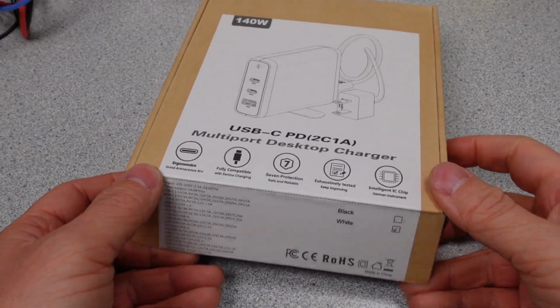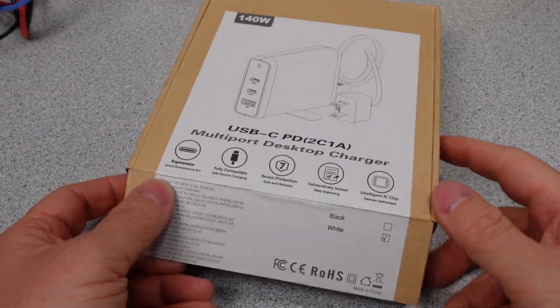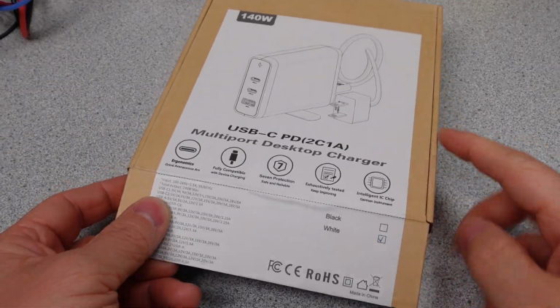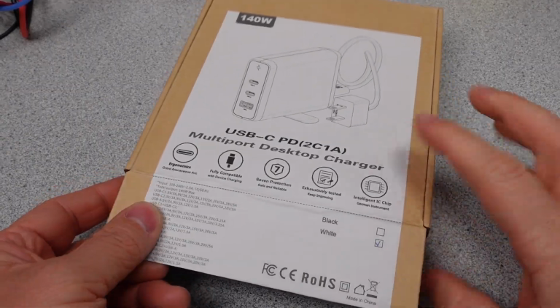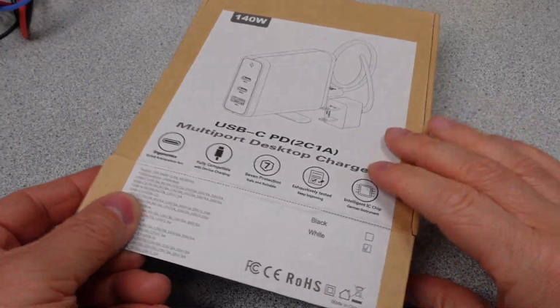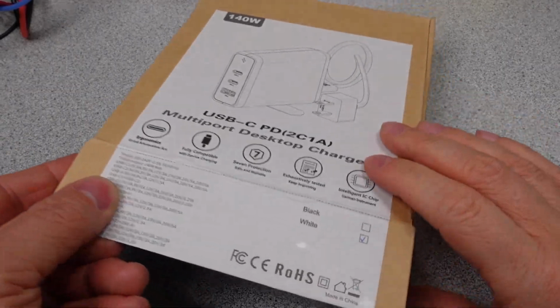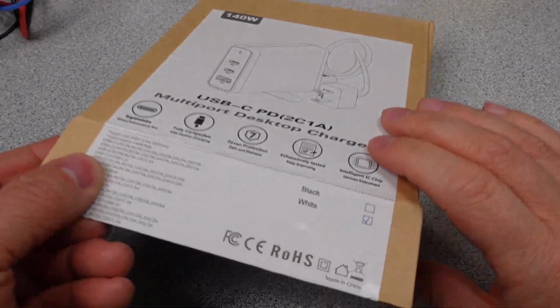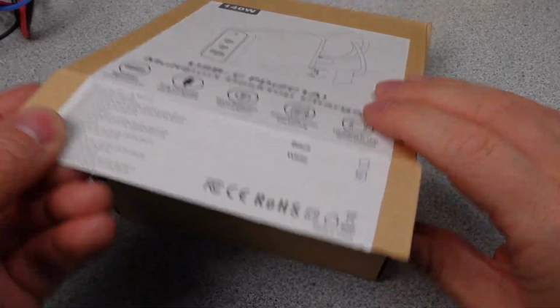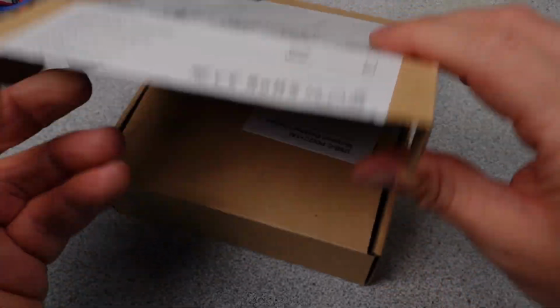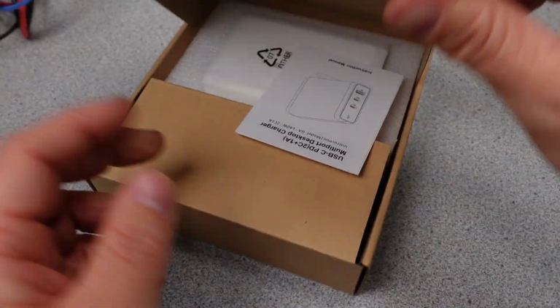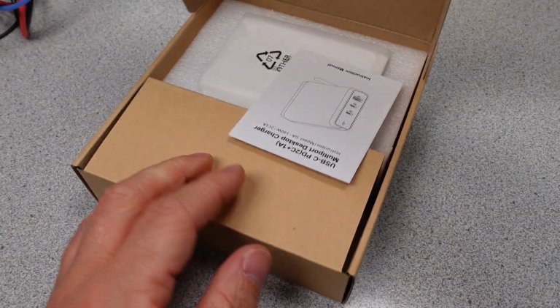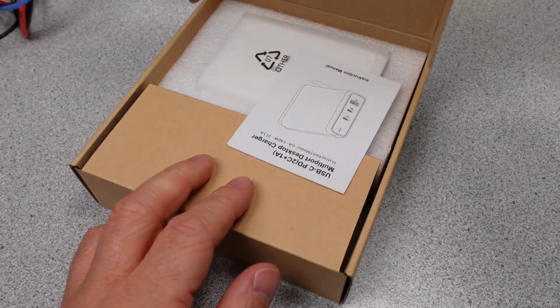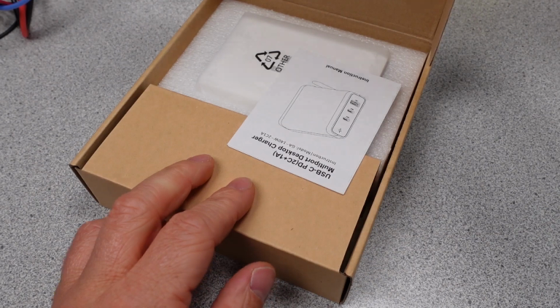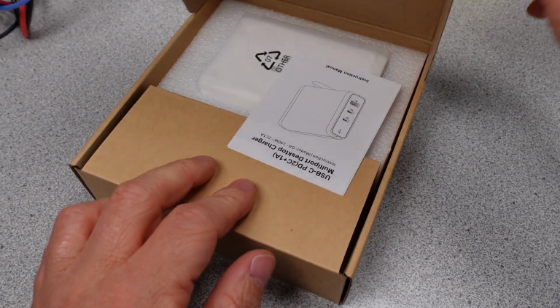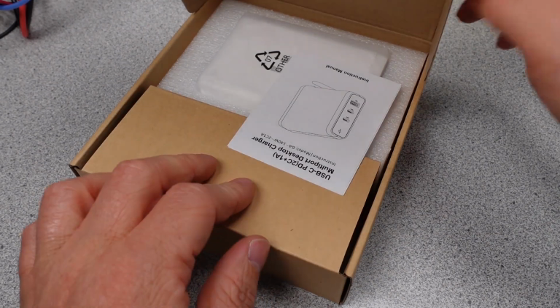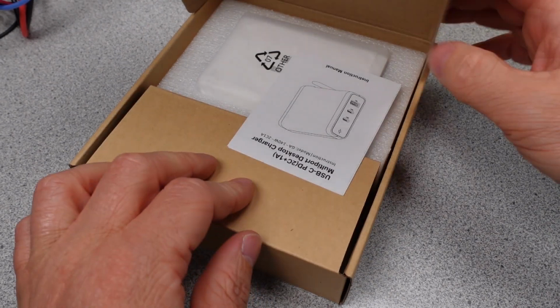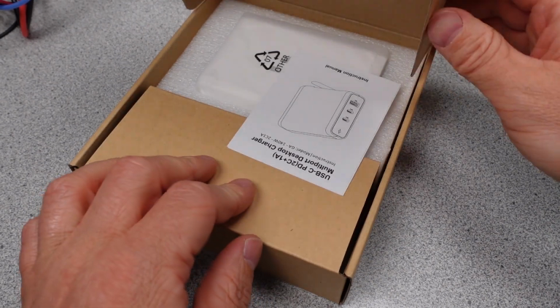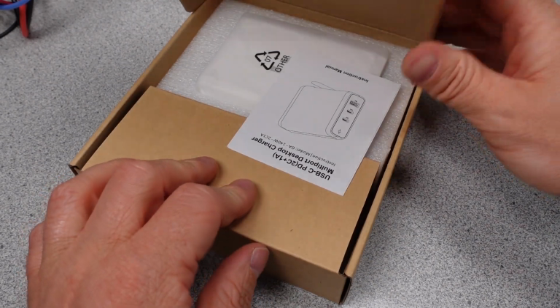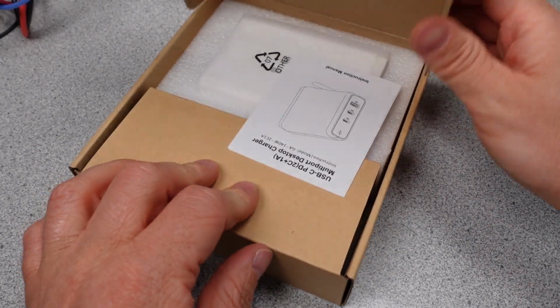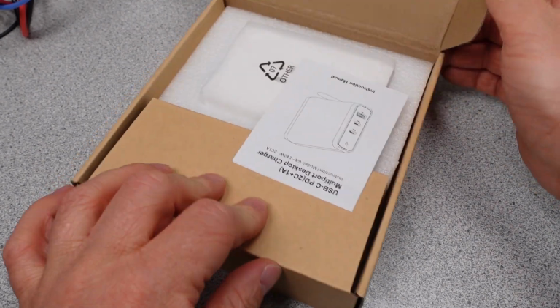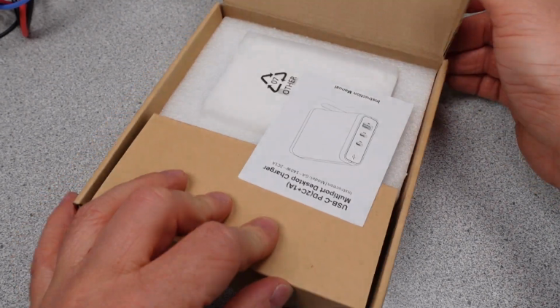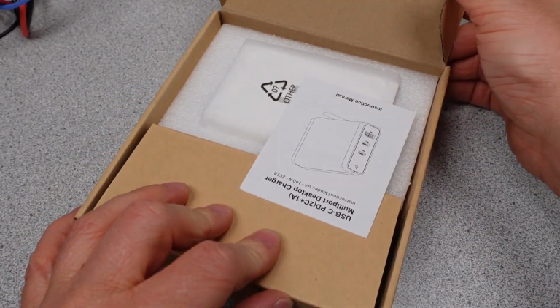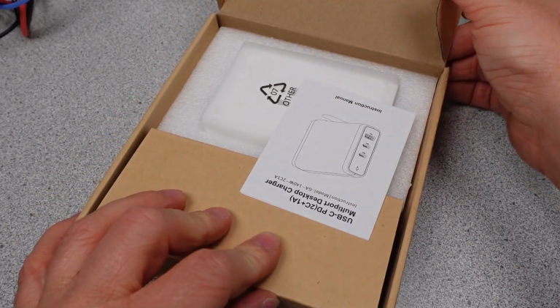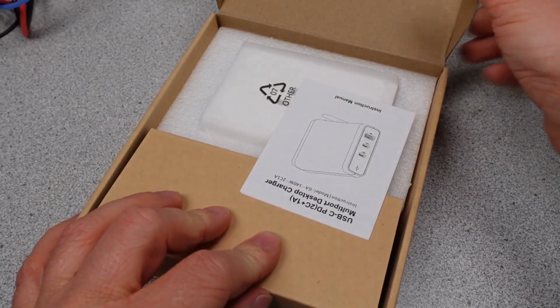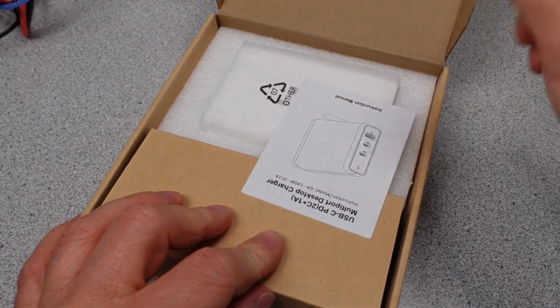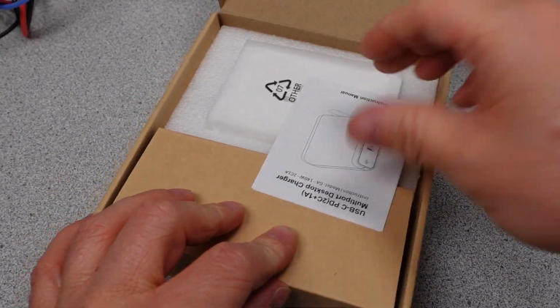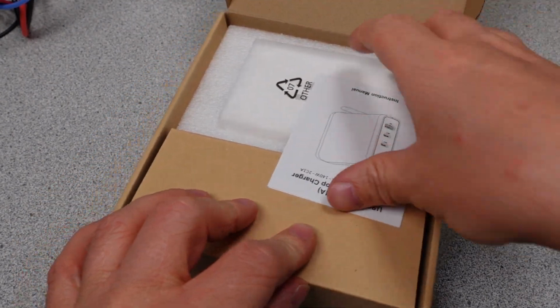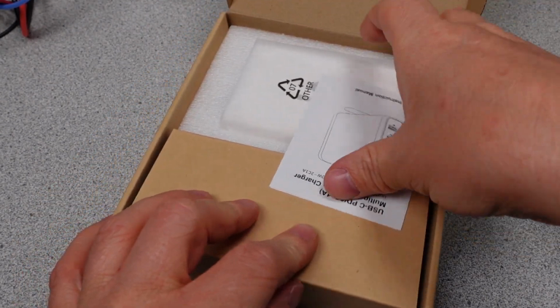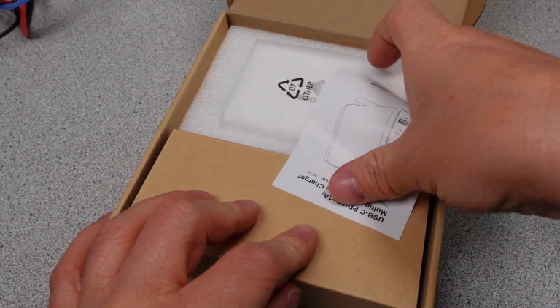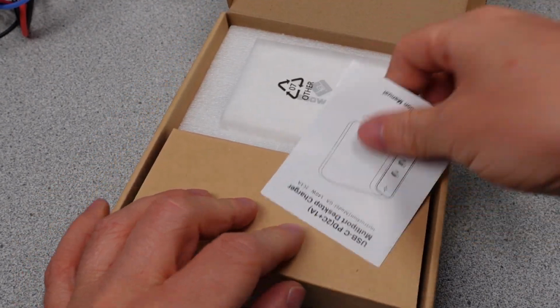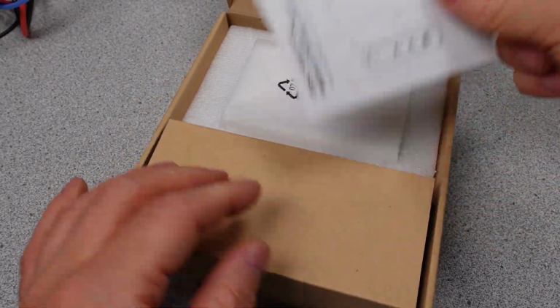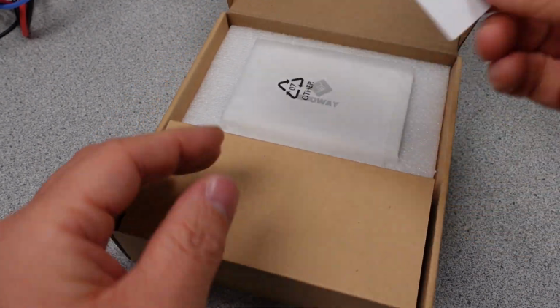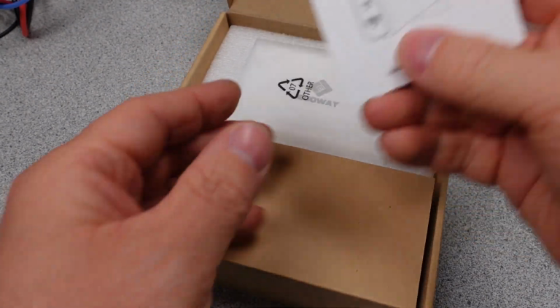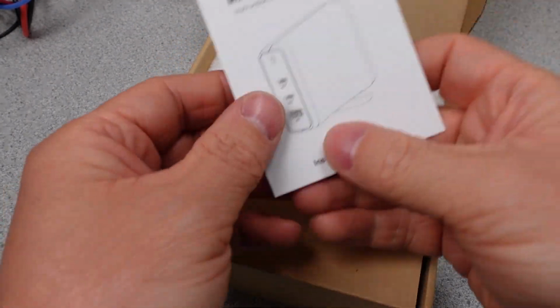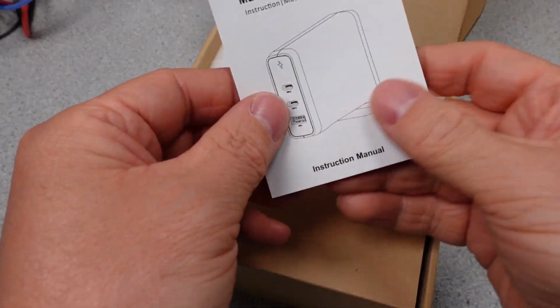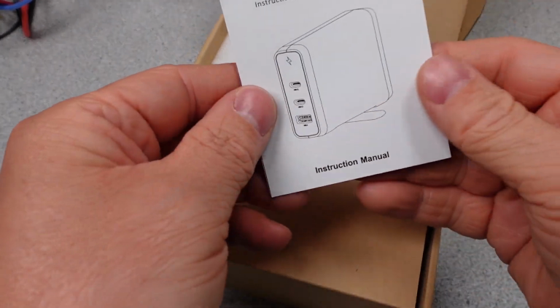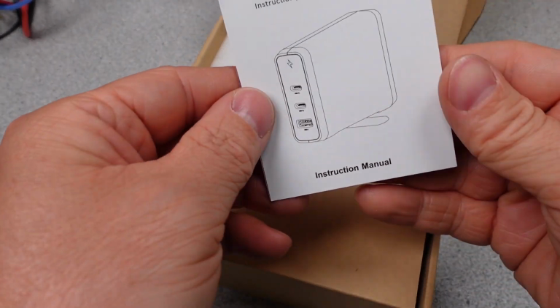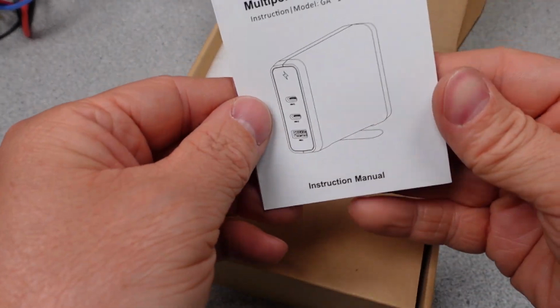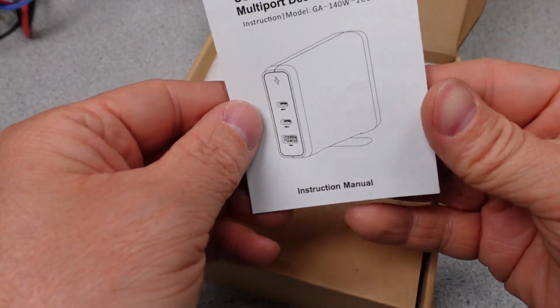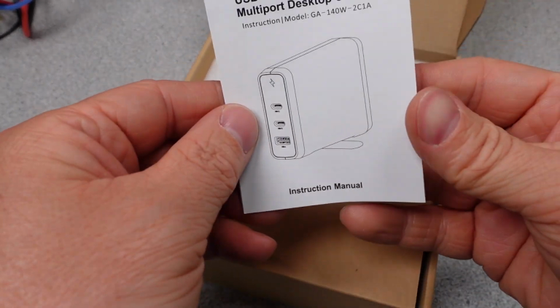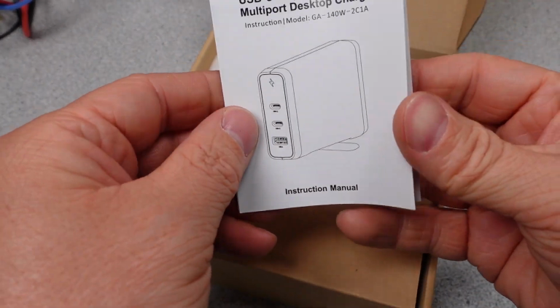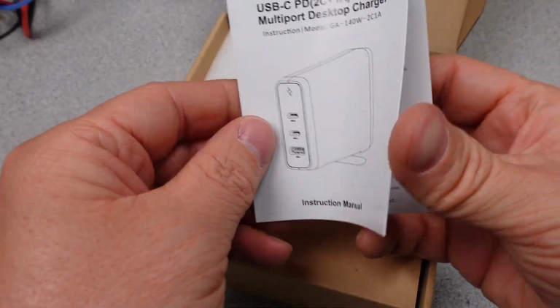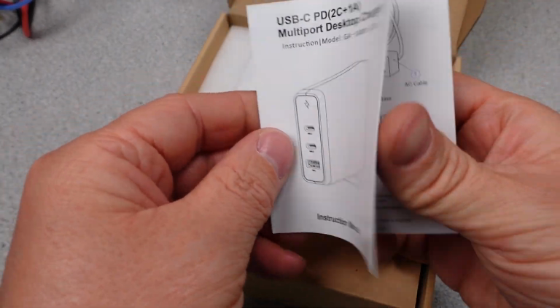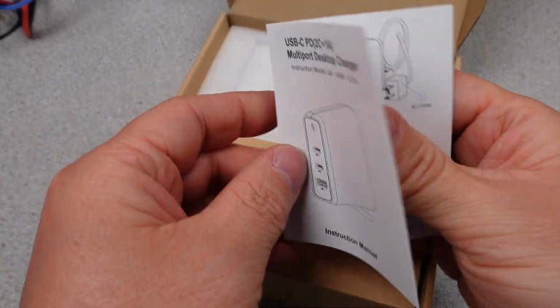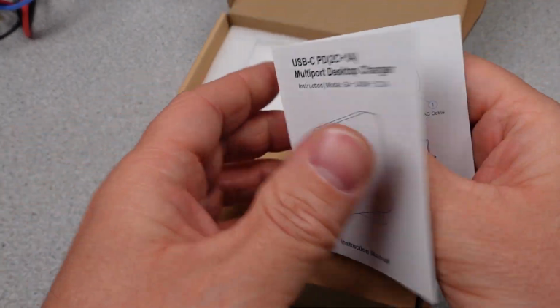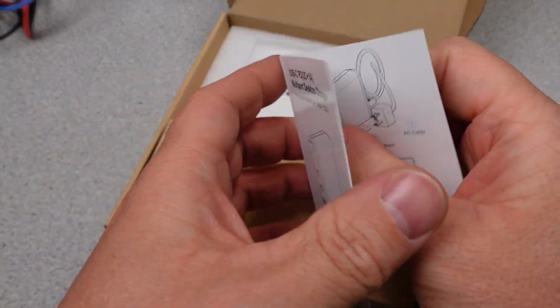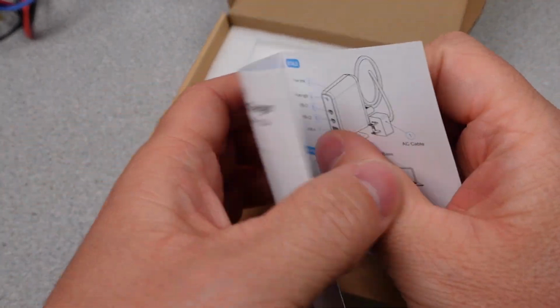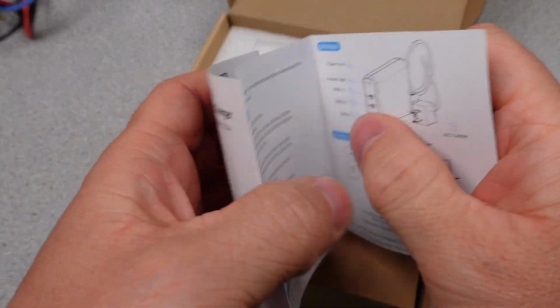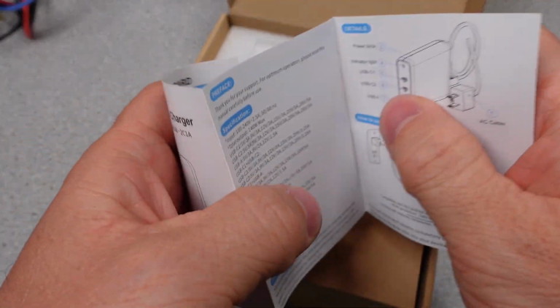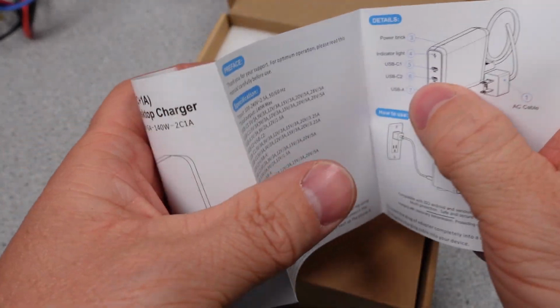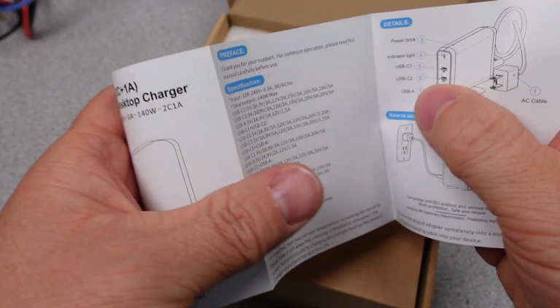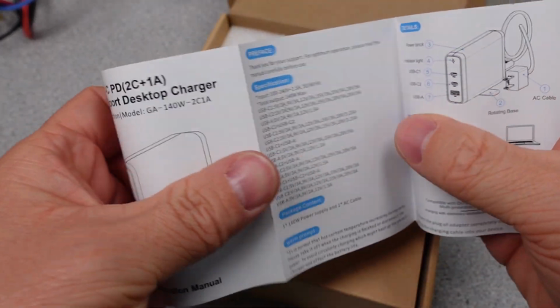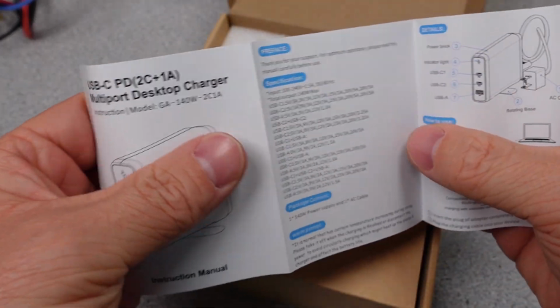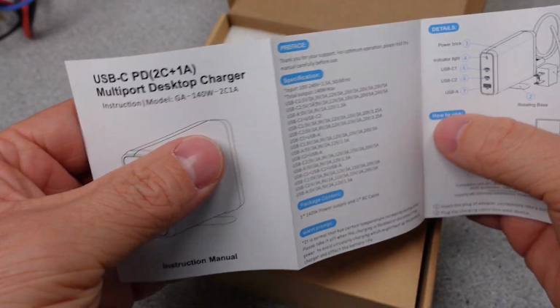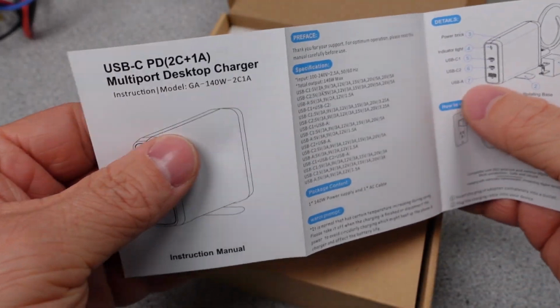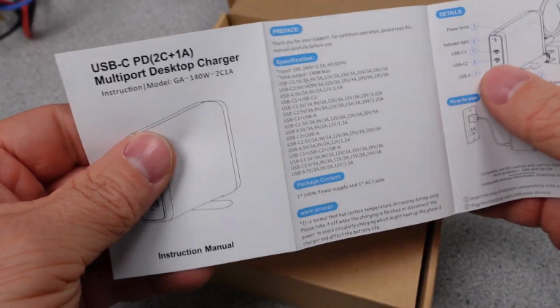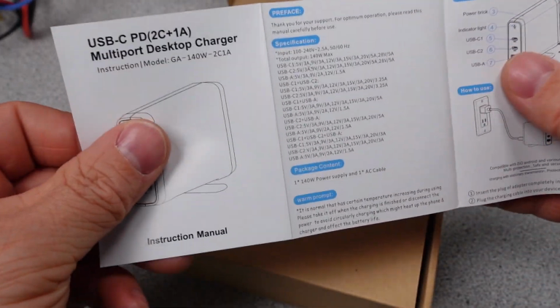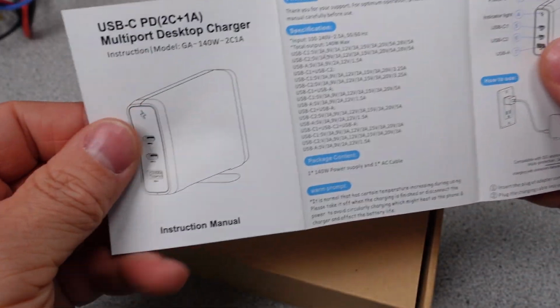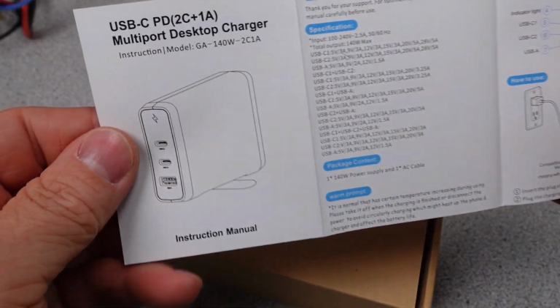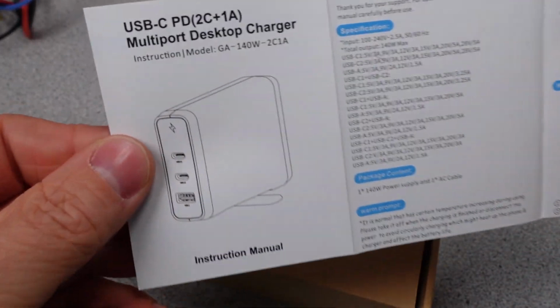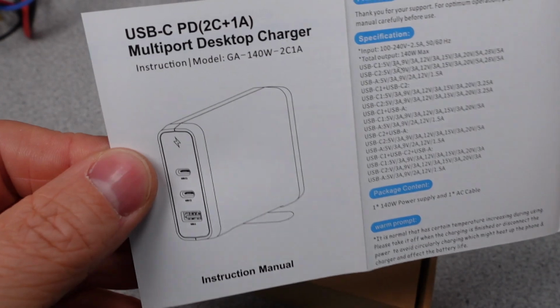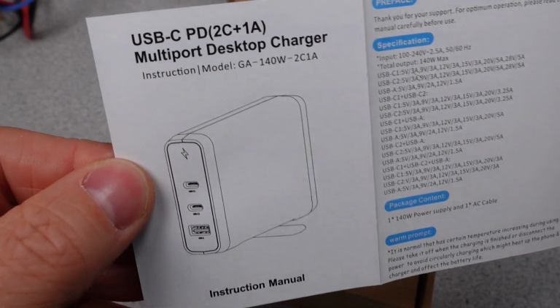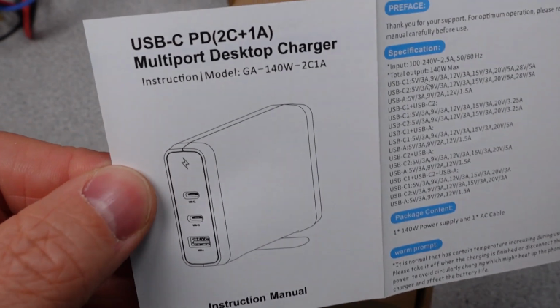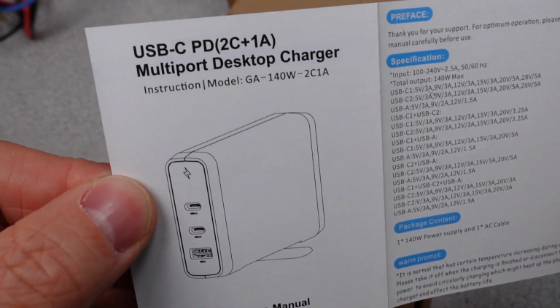Let's get these power adapters opened up to see what we get. The packaging ranges from plastic windowed retail packages to simple understated boxes.